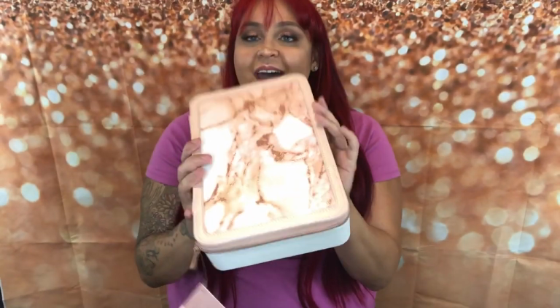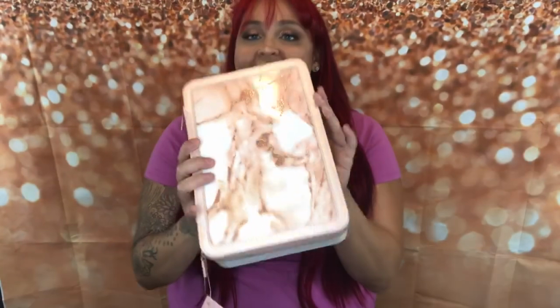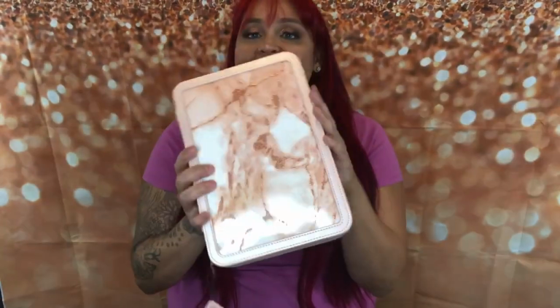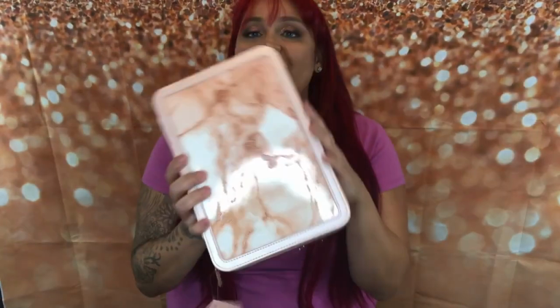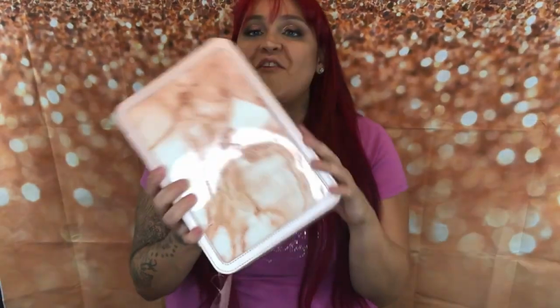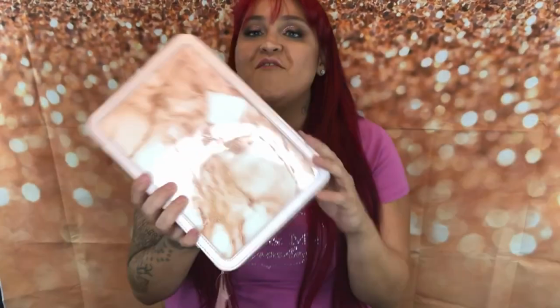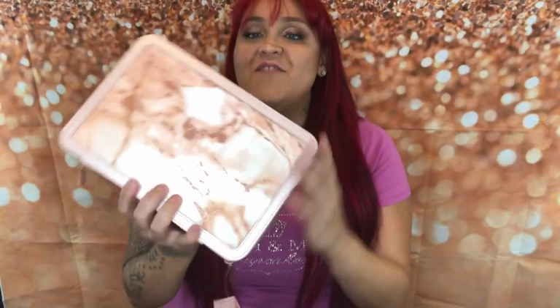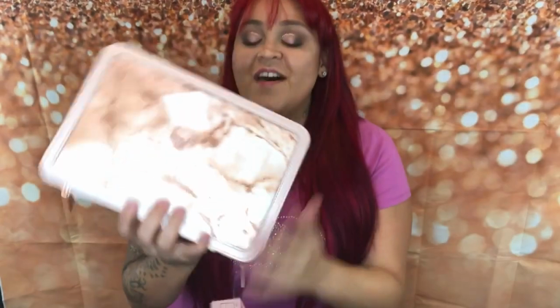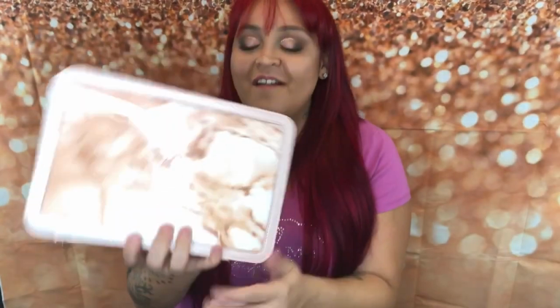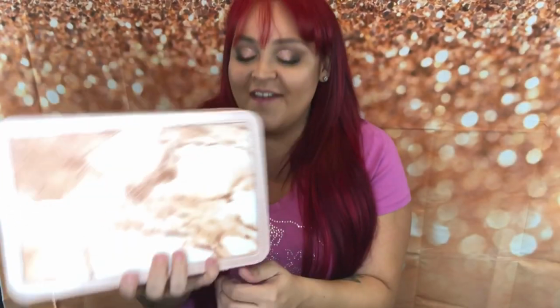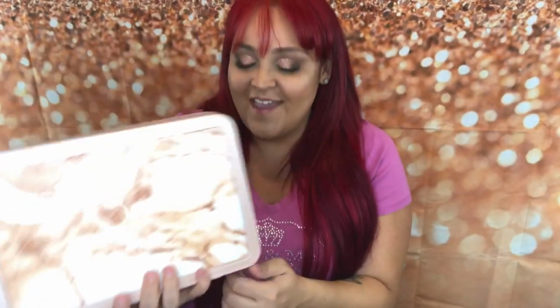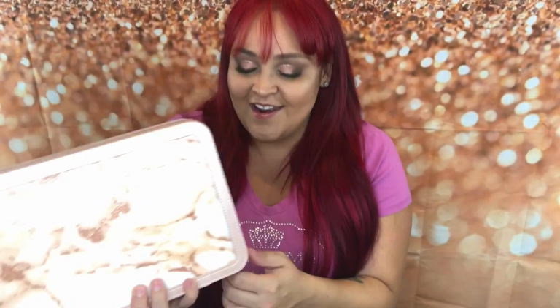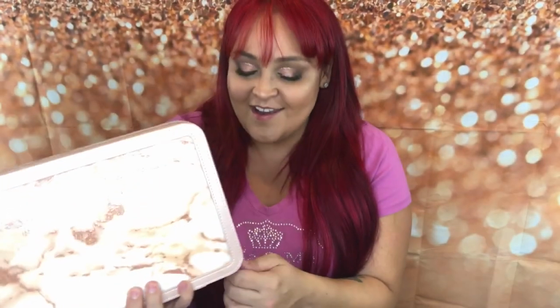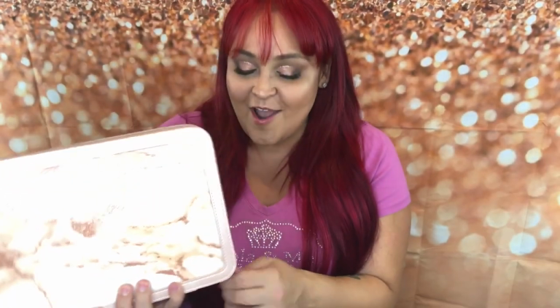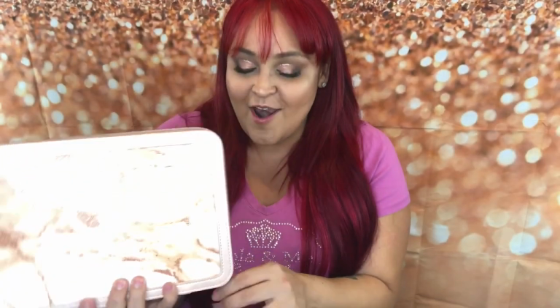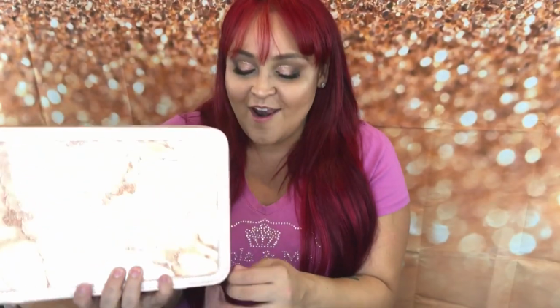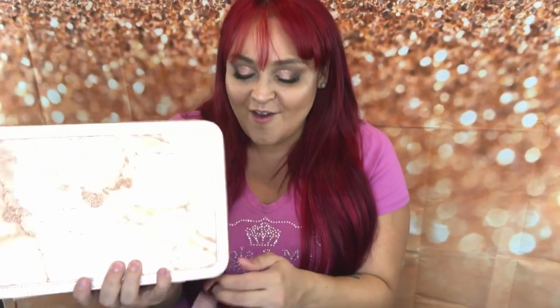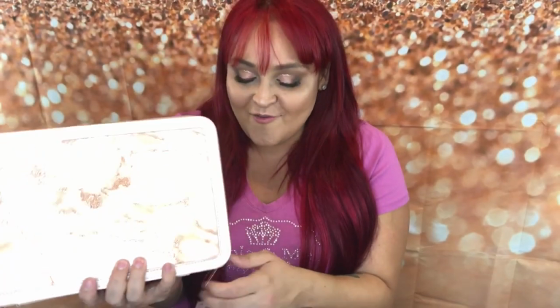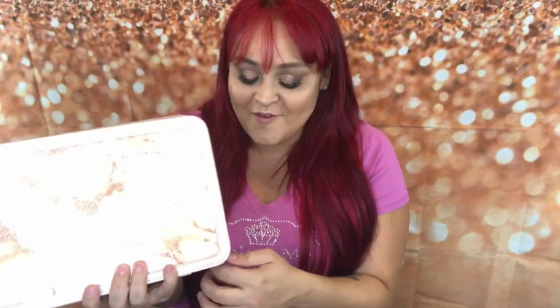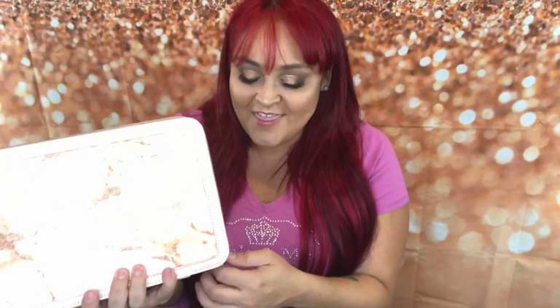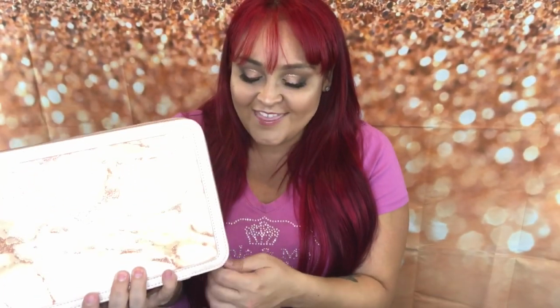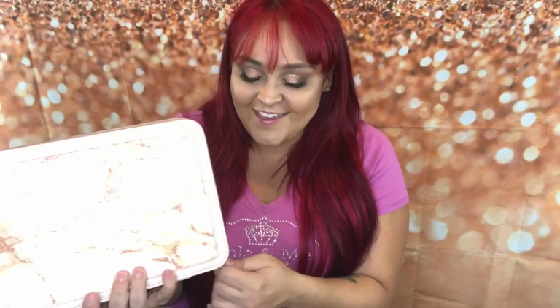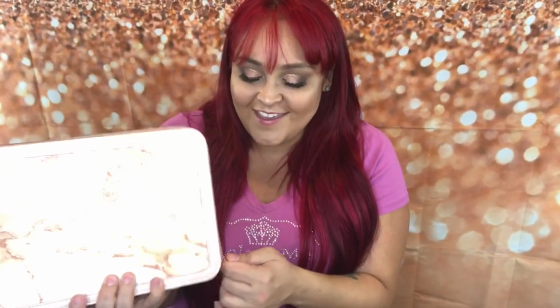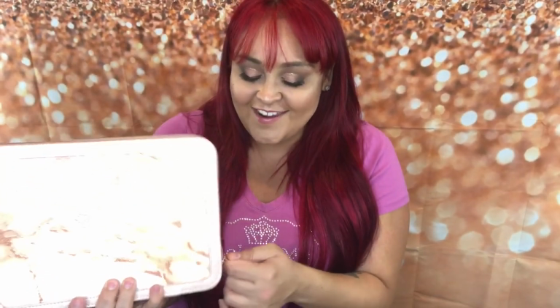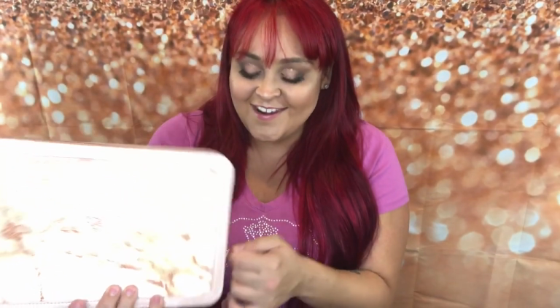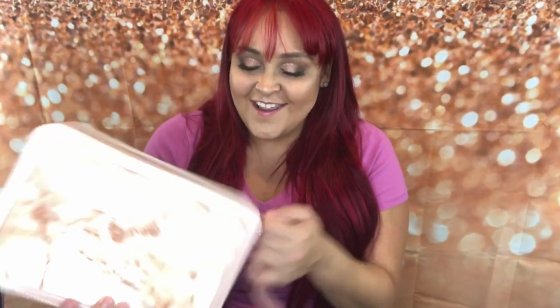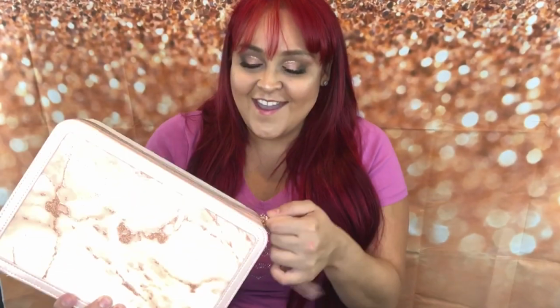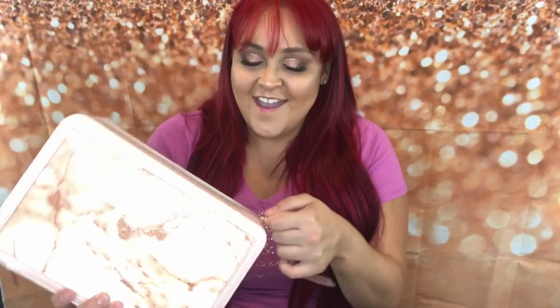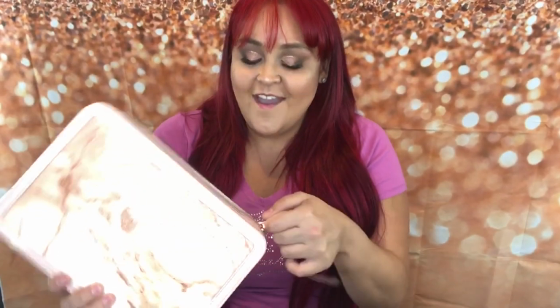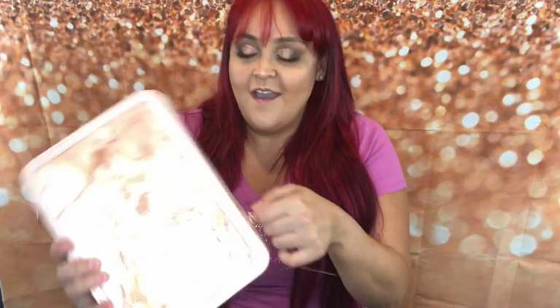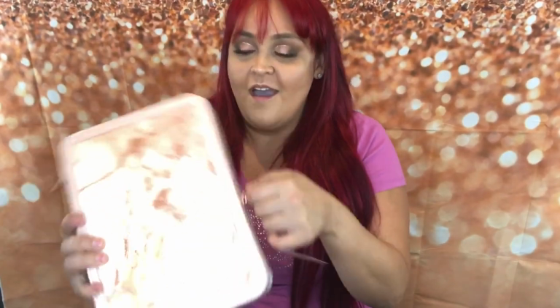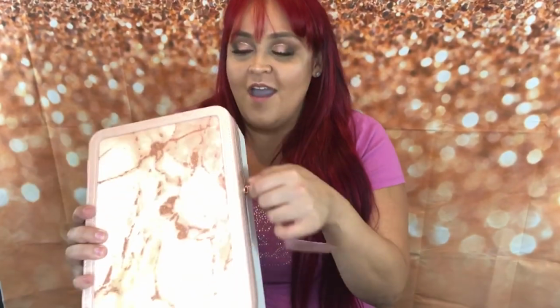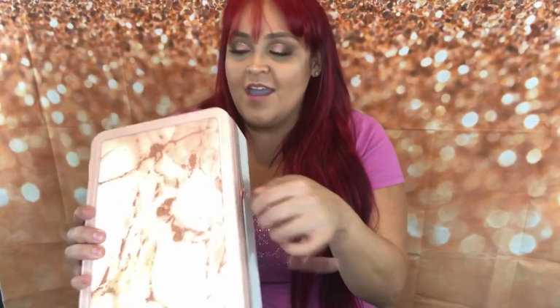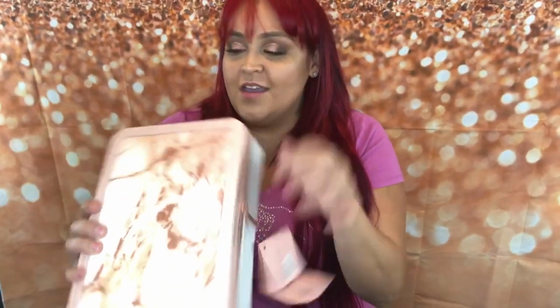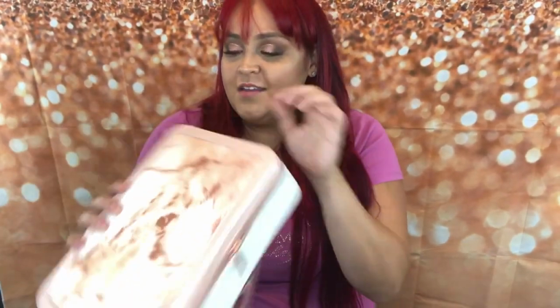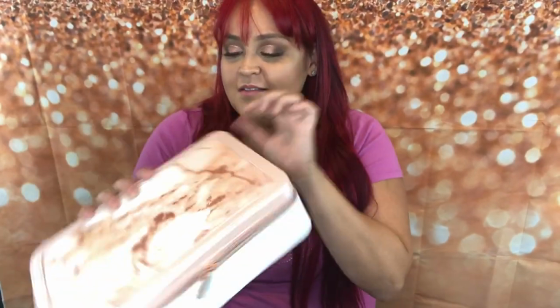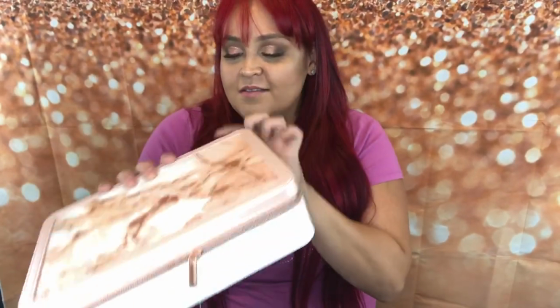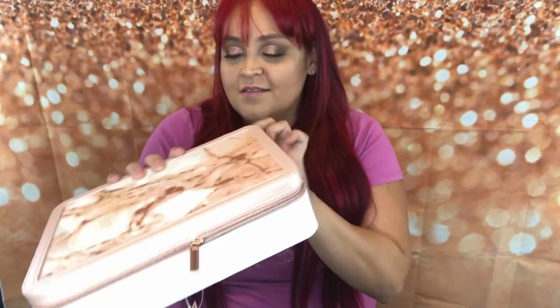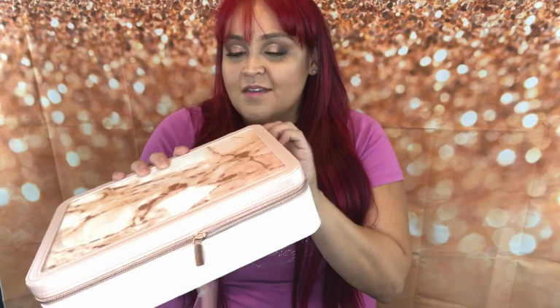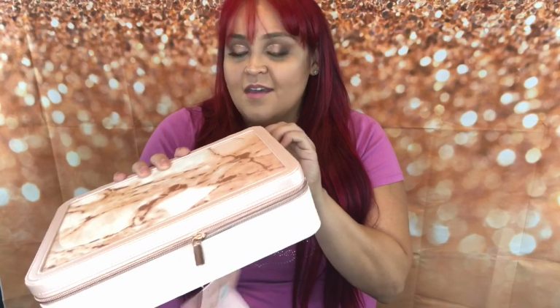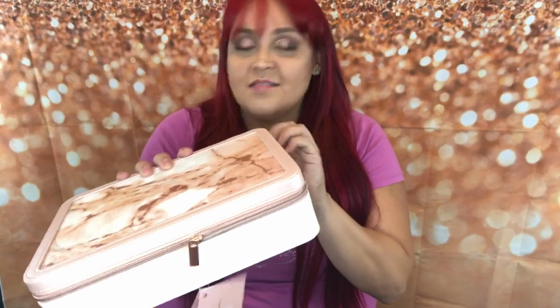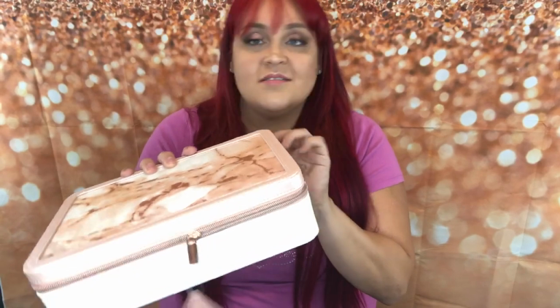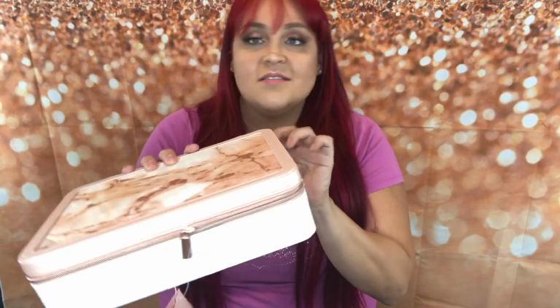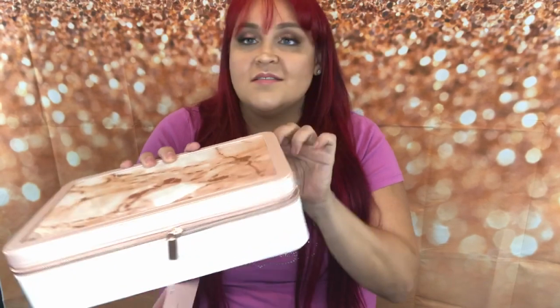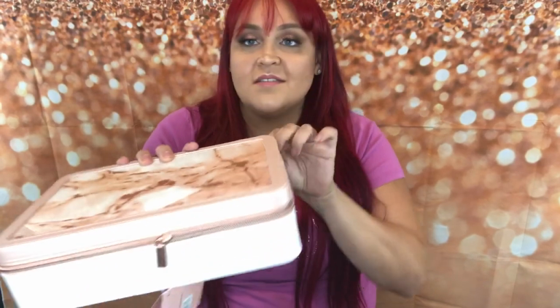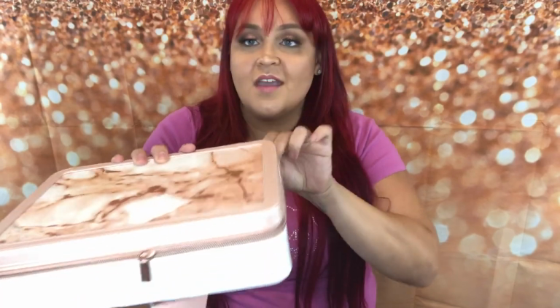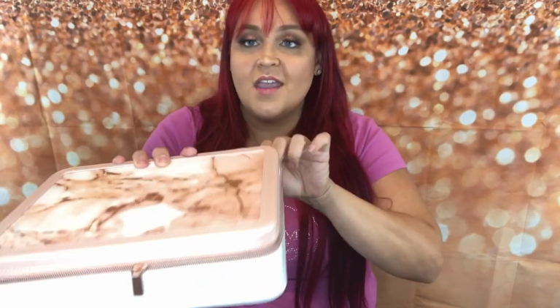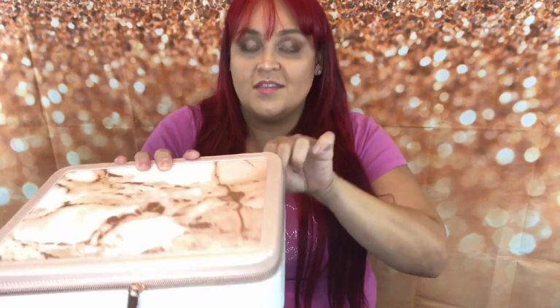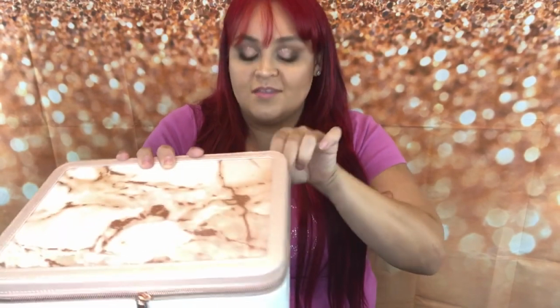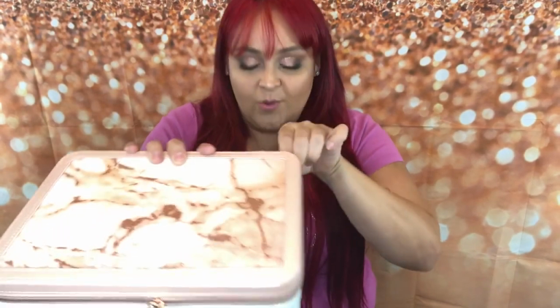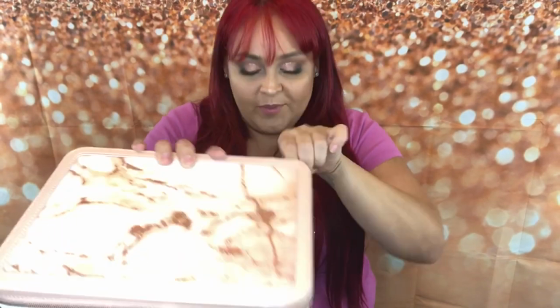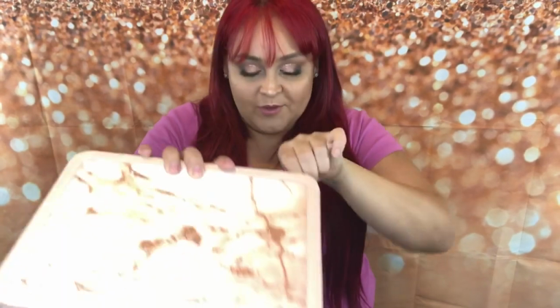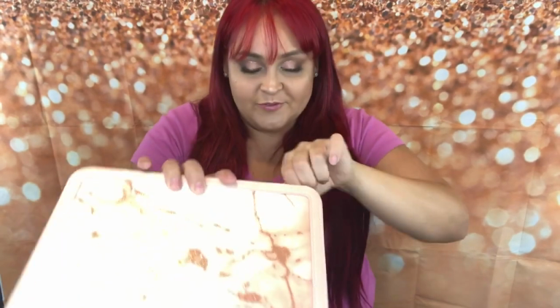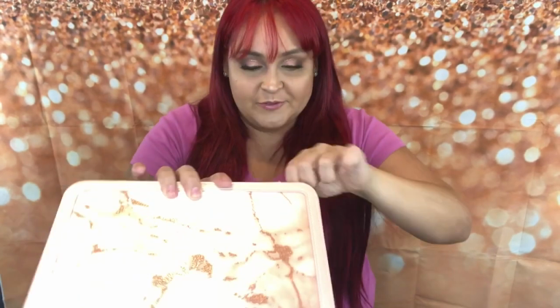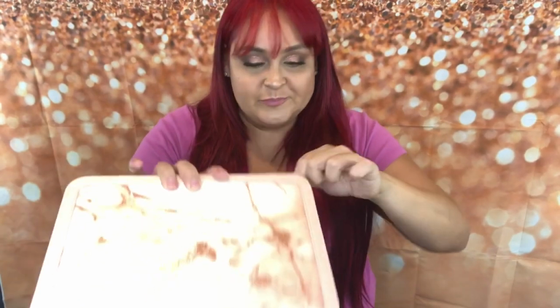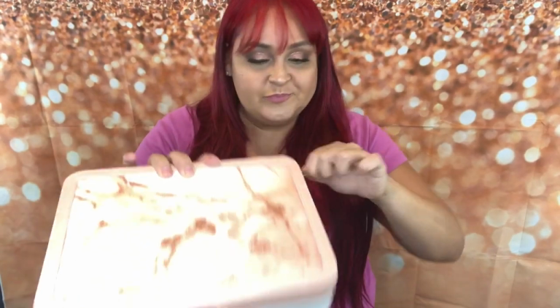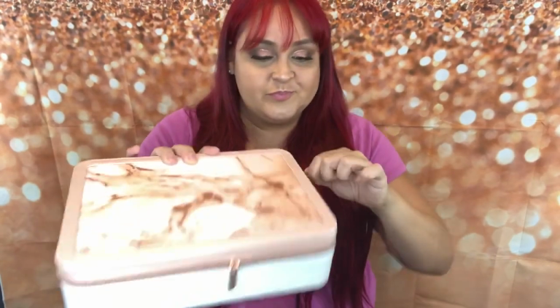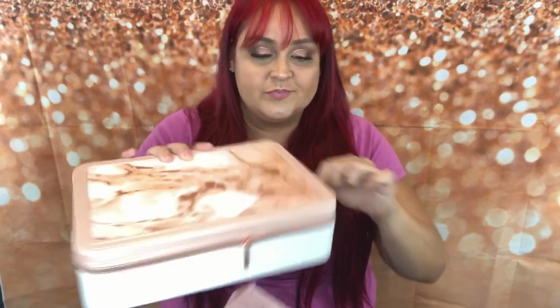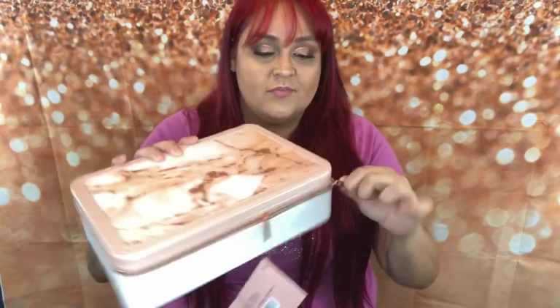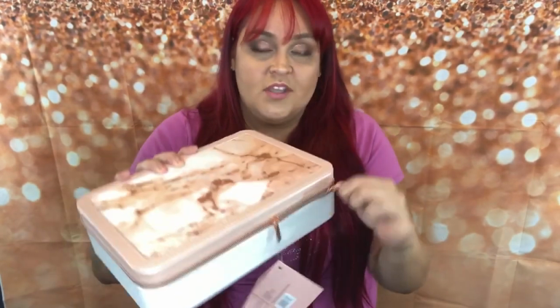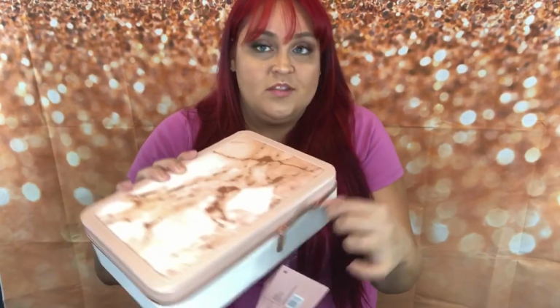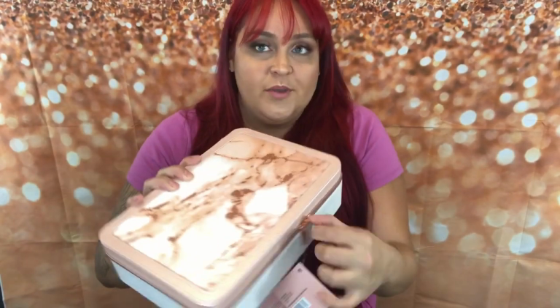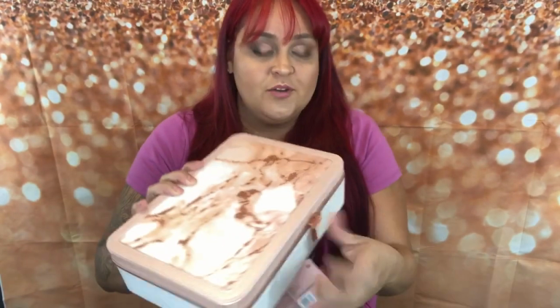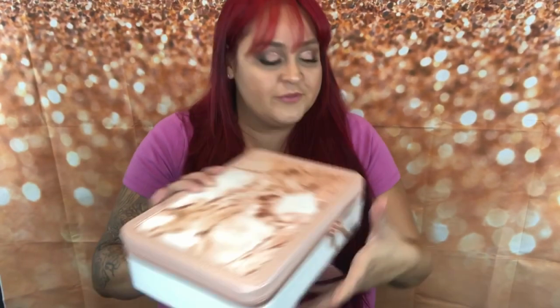This case — I fell in love with it. It's just so beautiful.